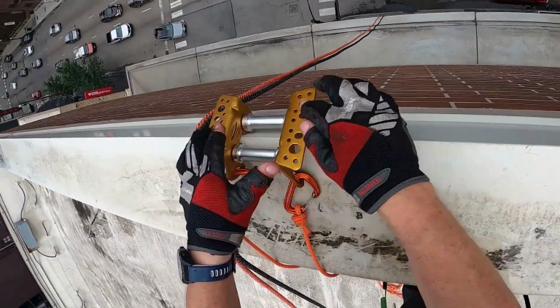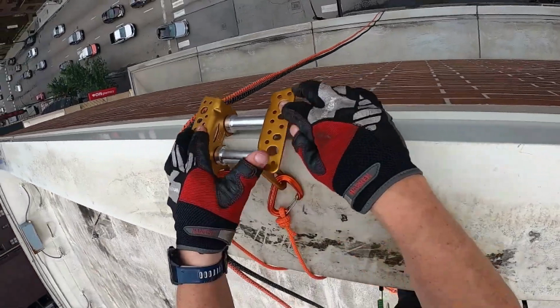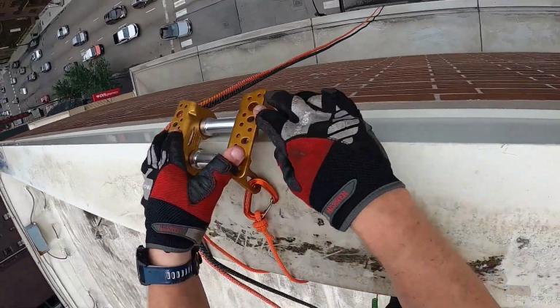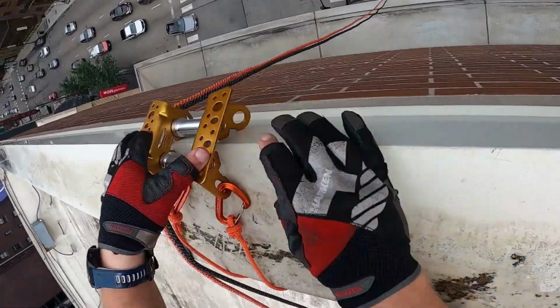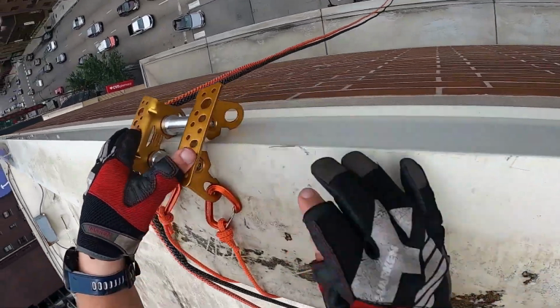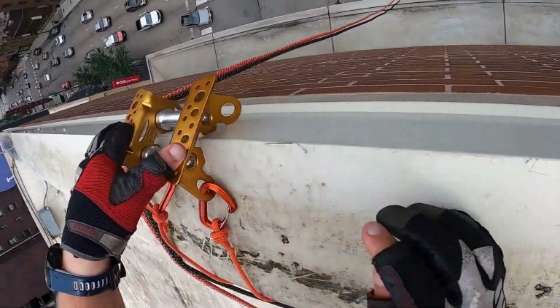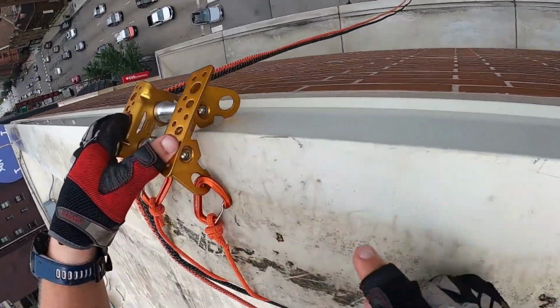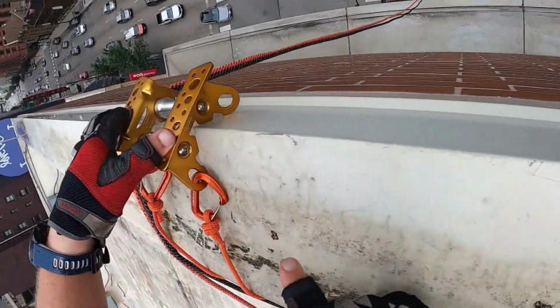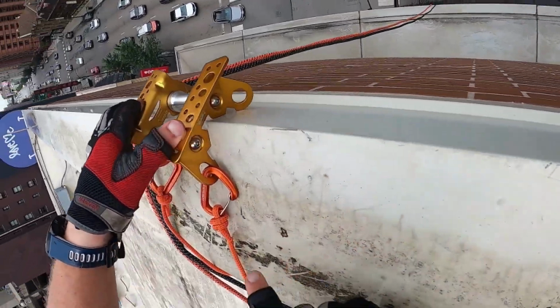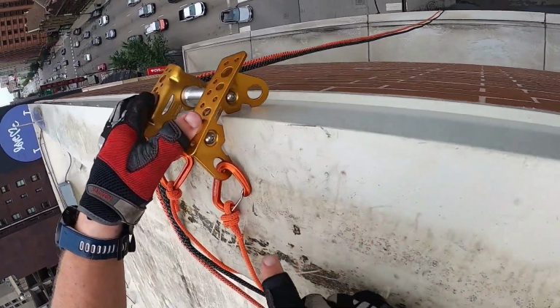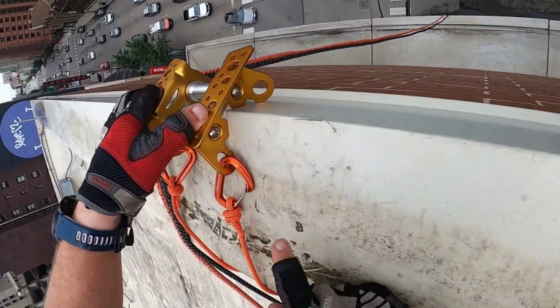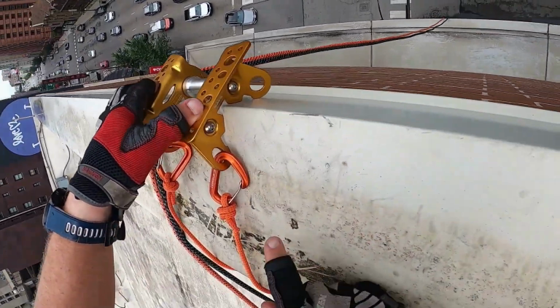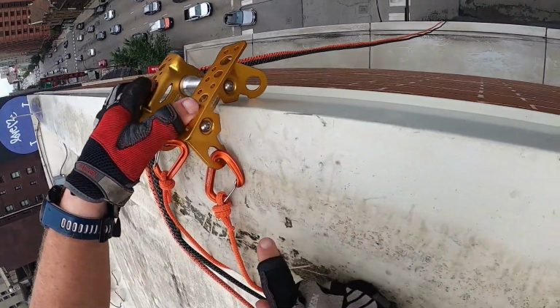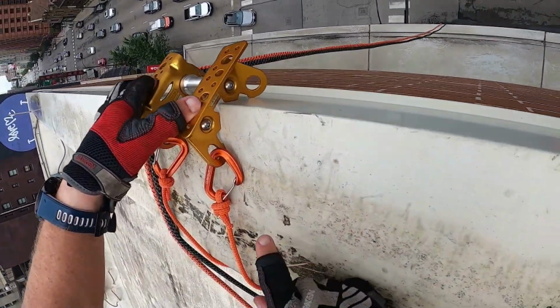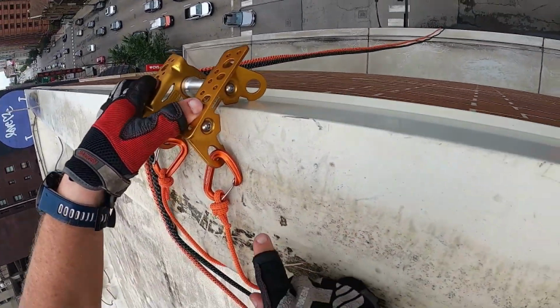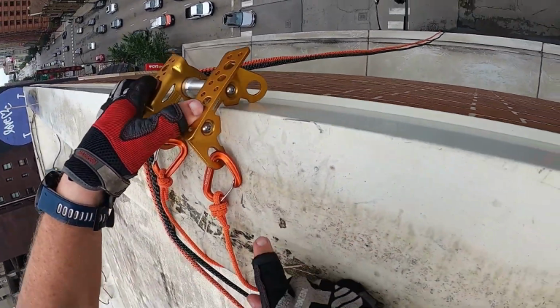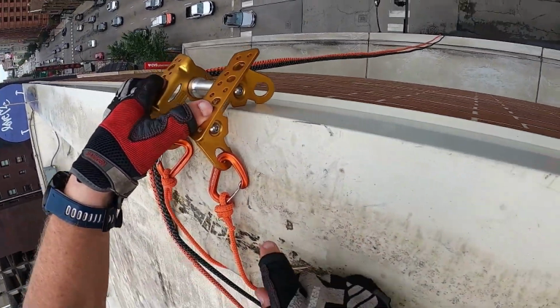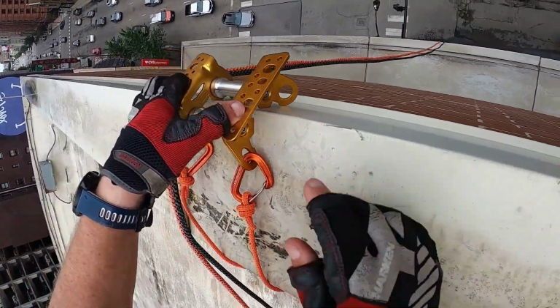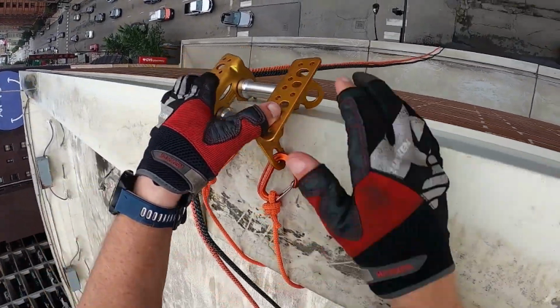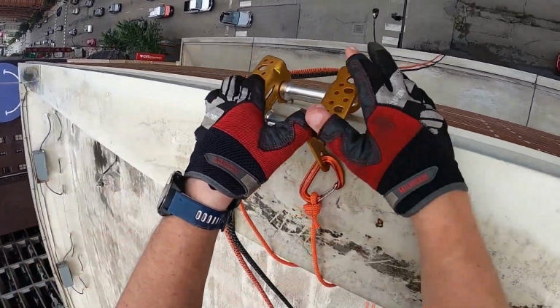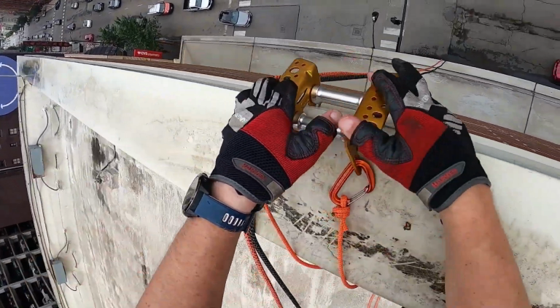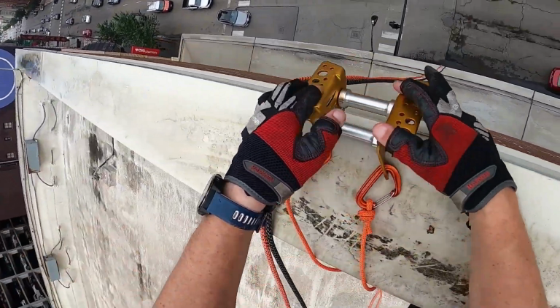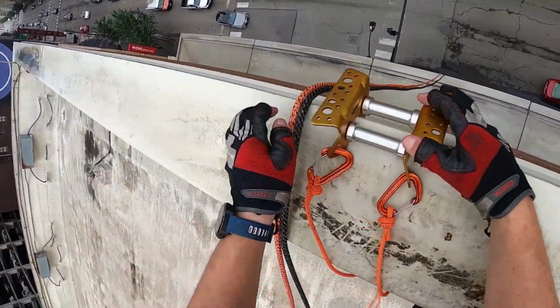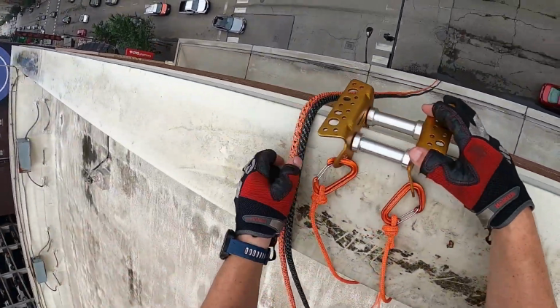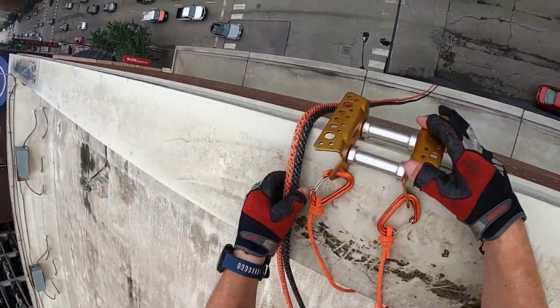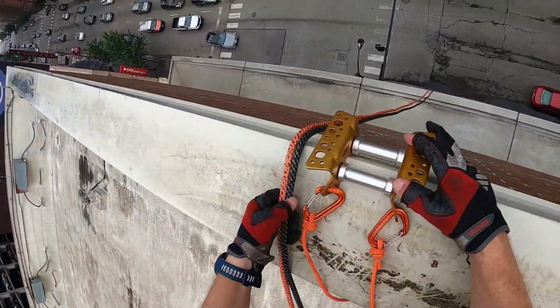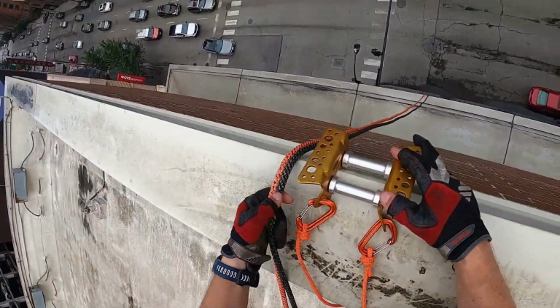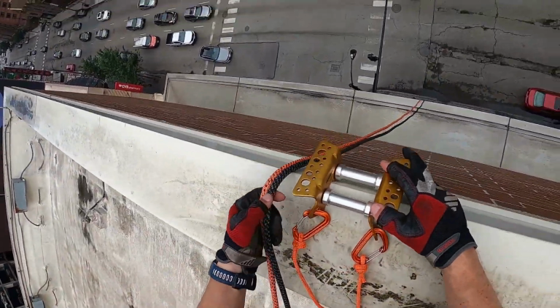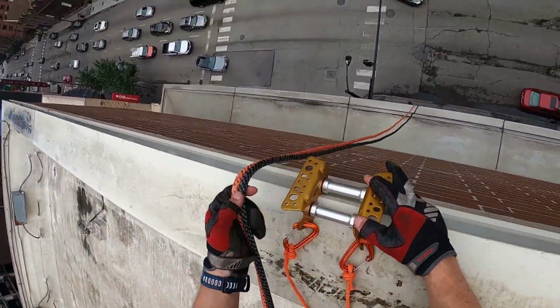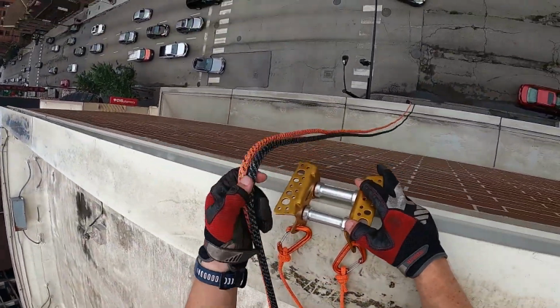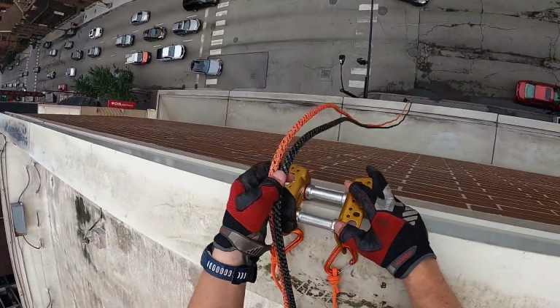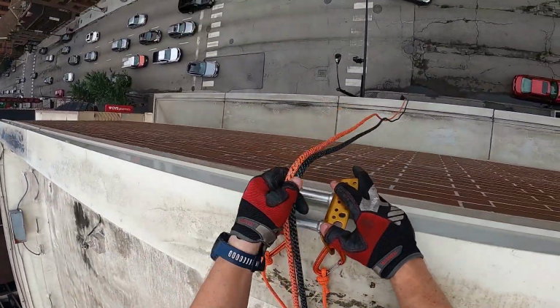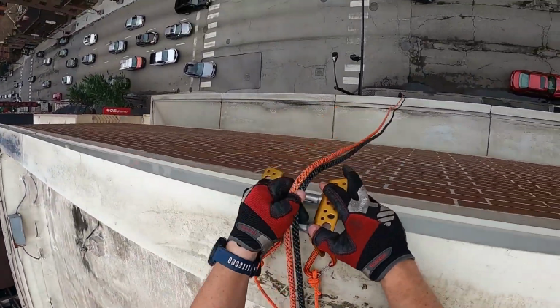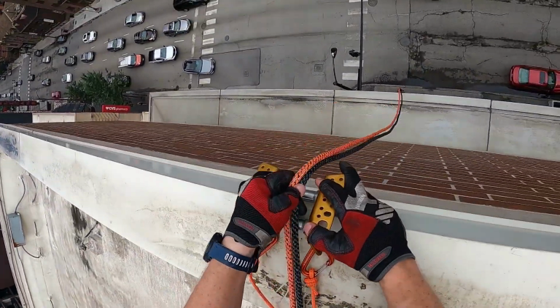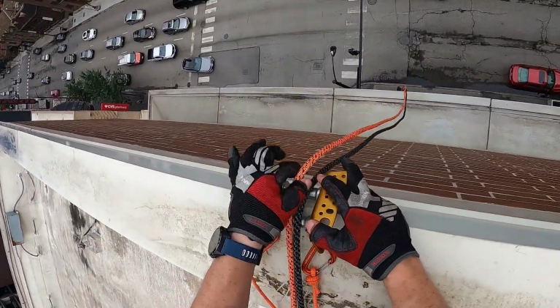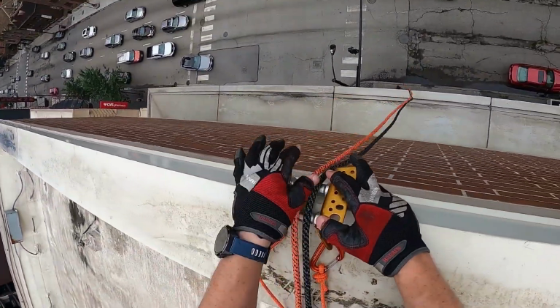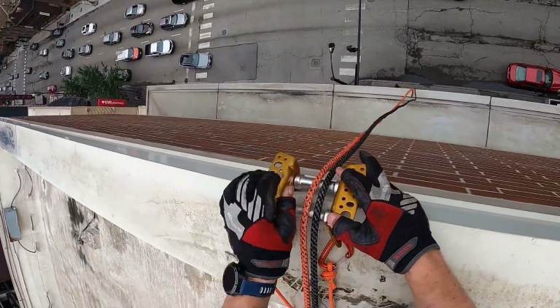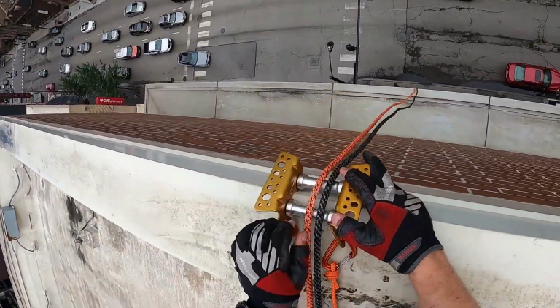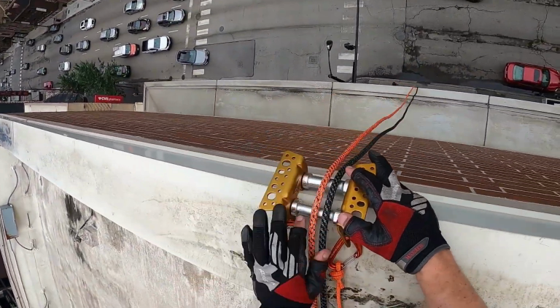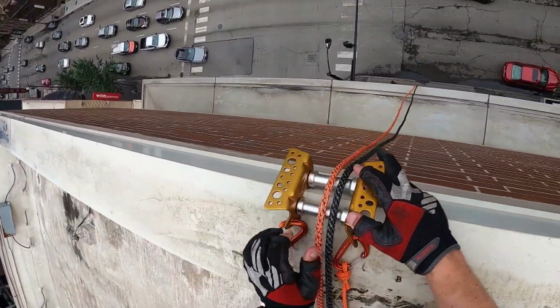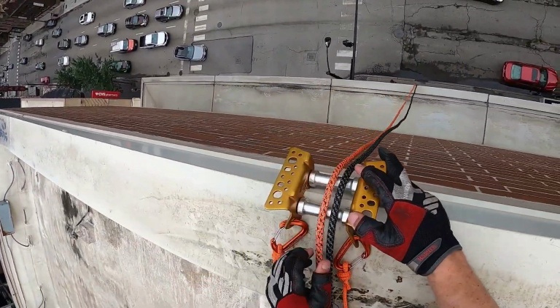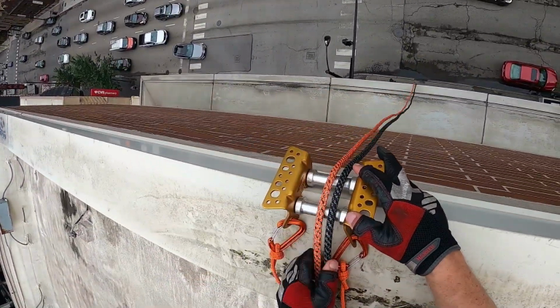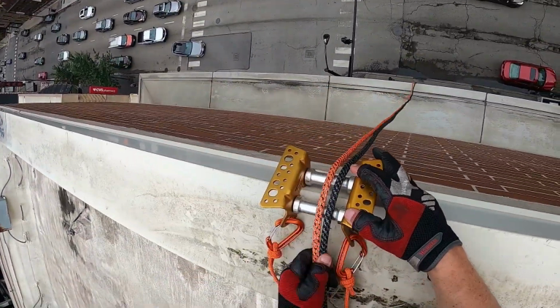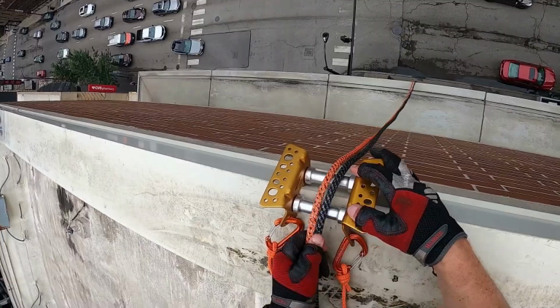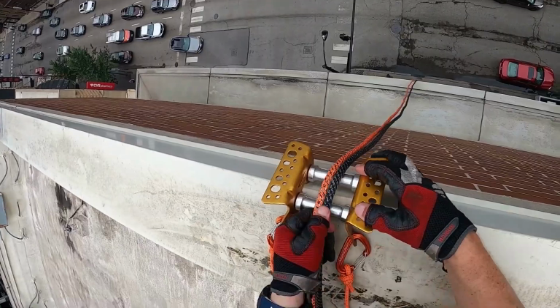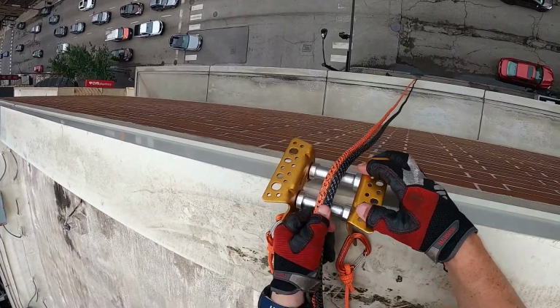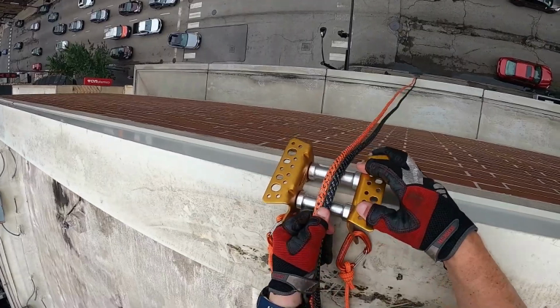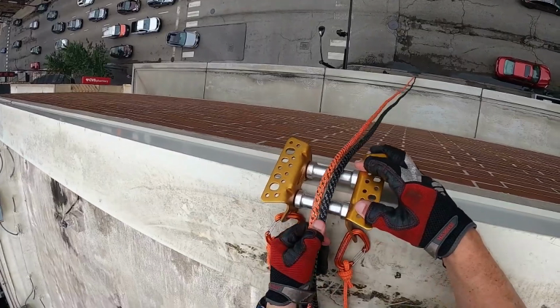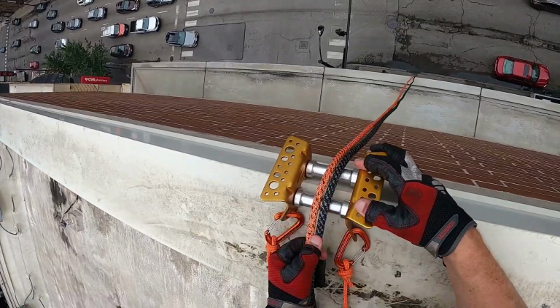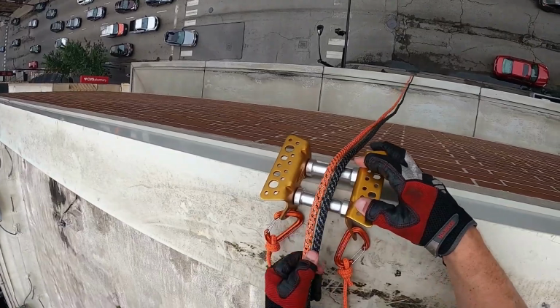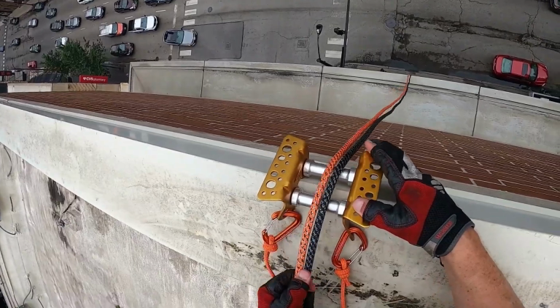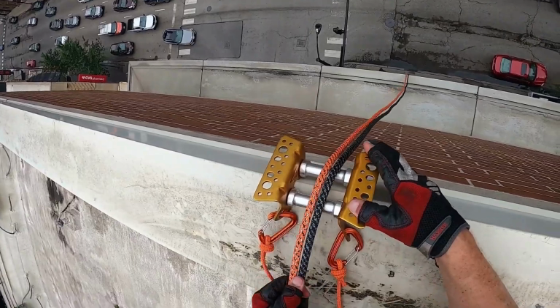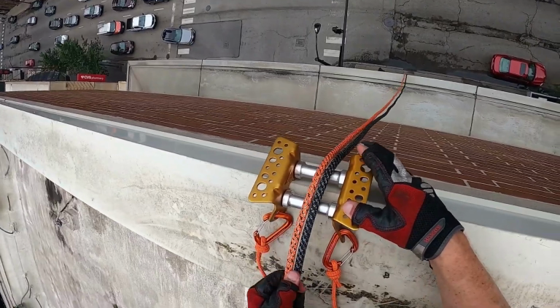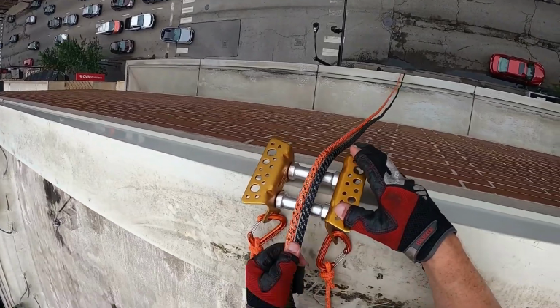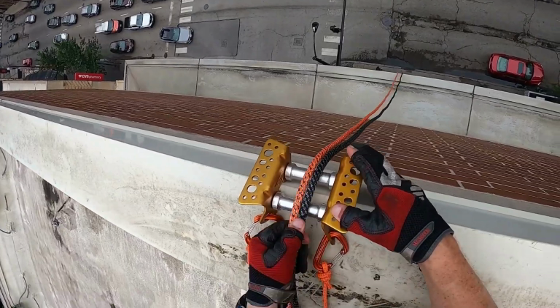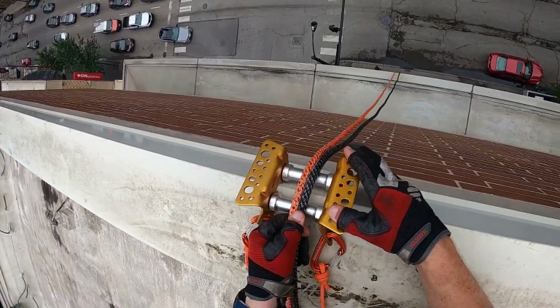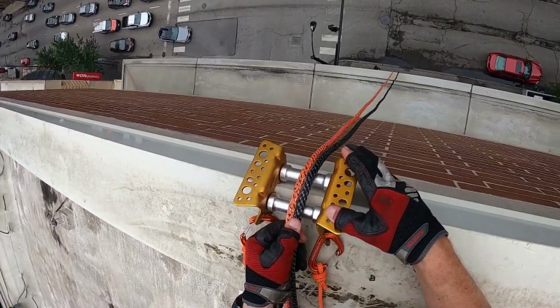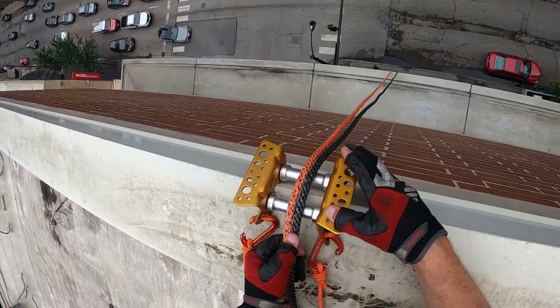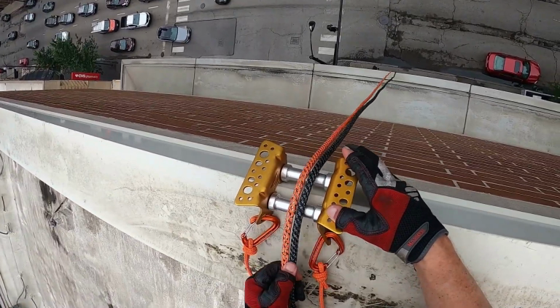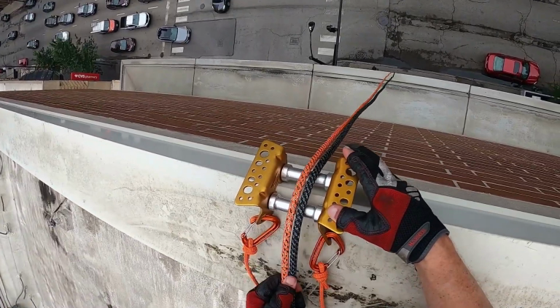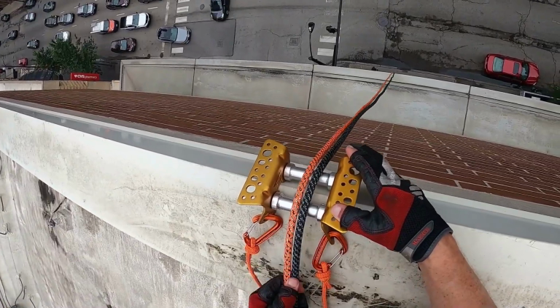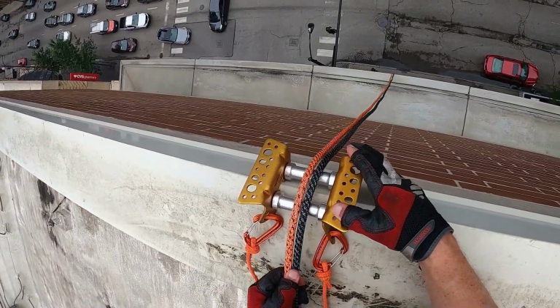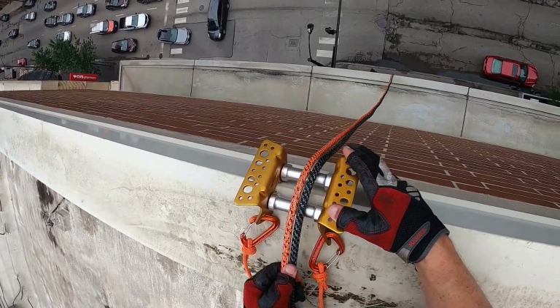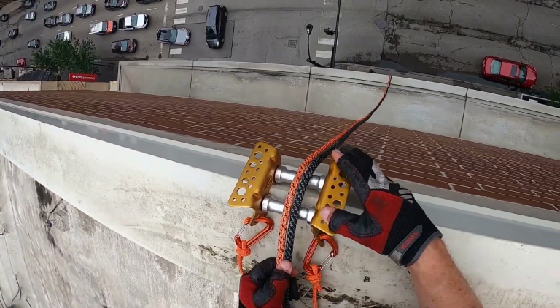As you can see, it pops right in there — it's very secure. Then your ropes are running right up and down over the edge.